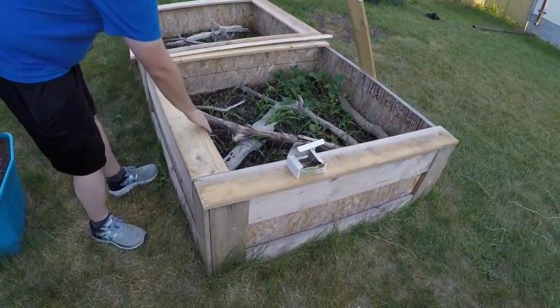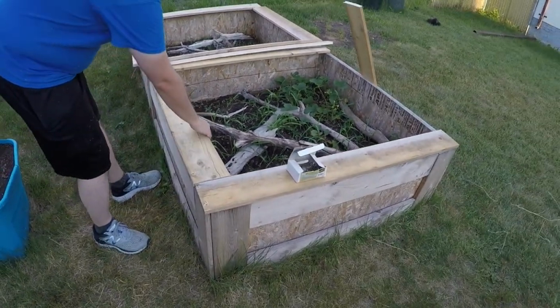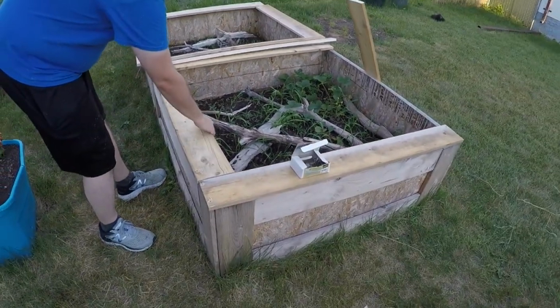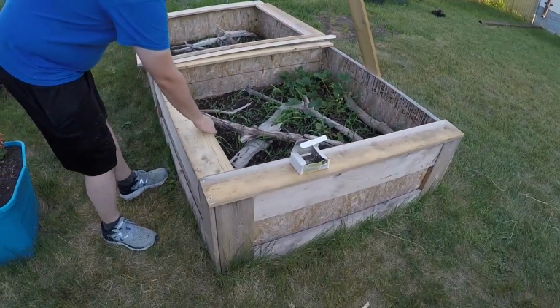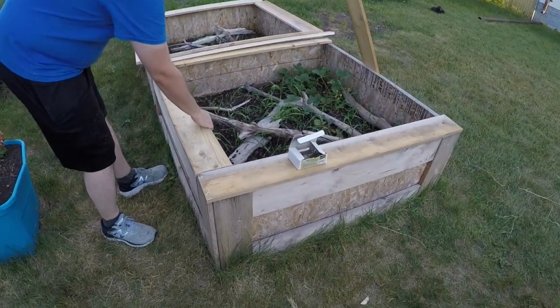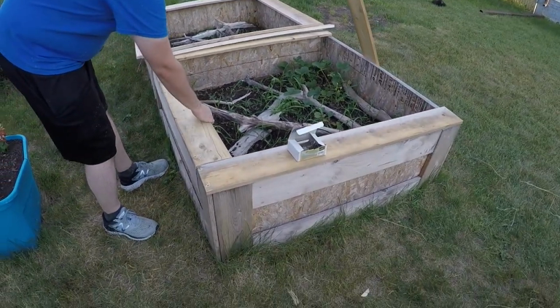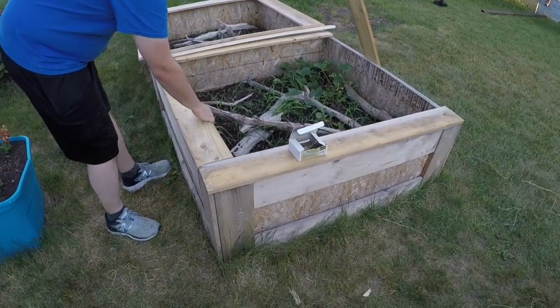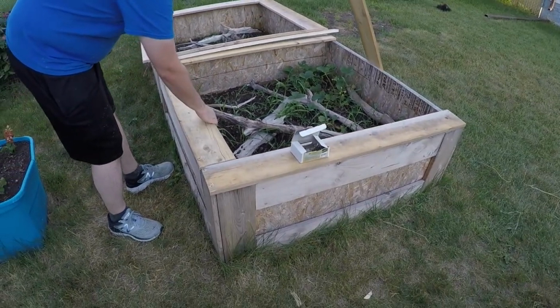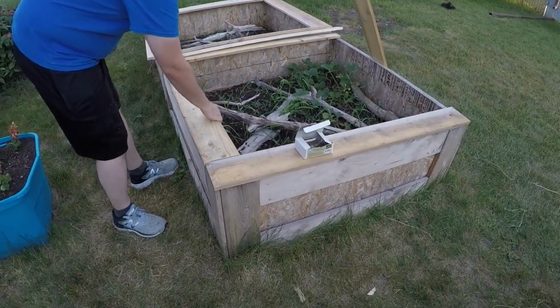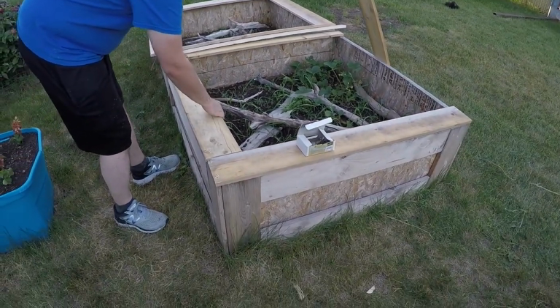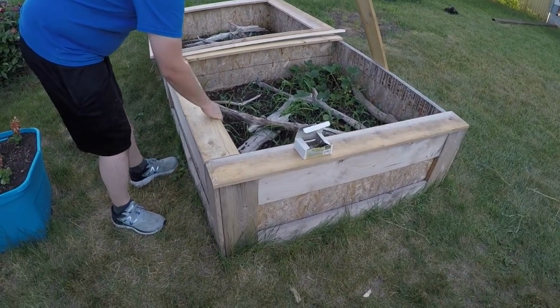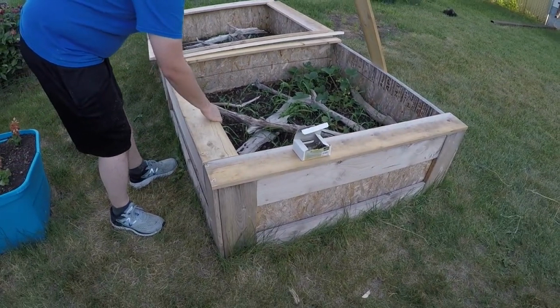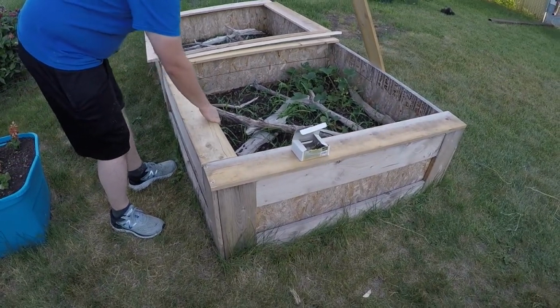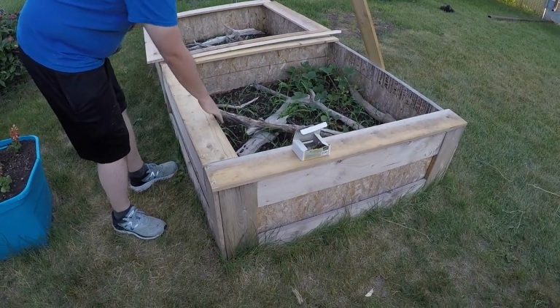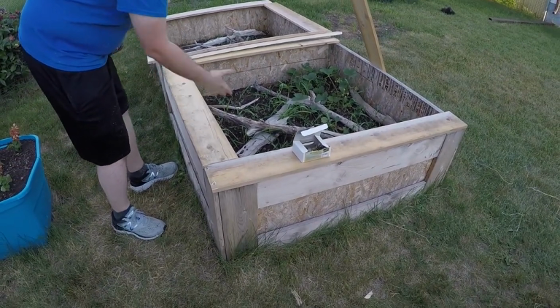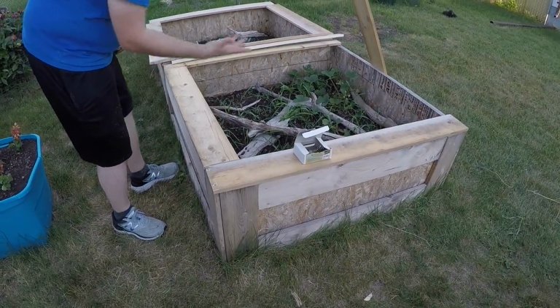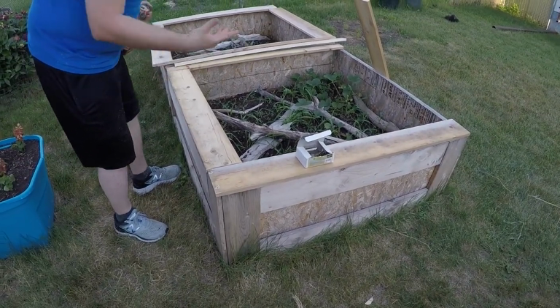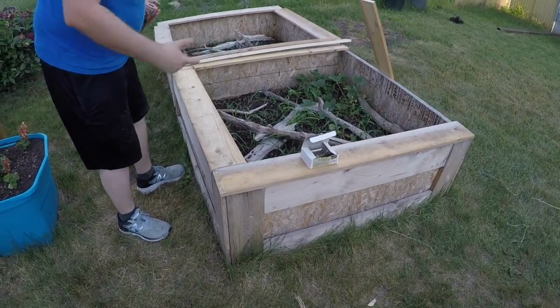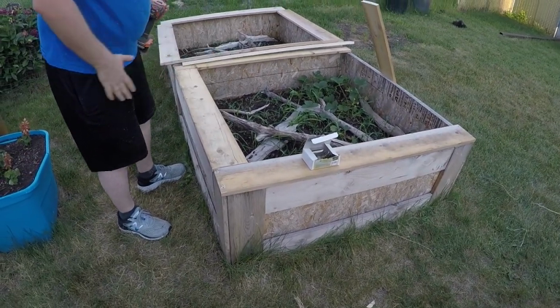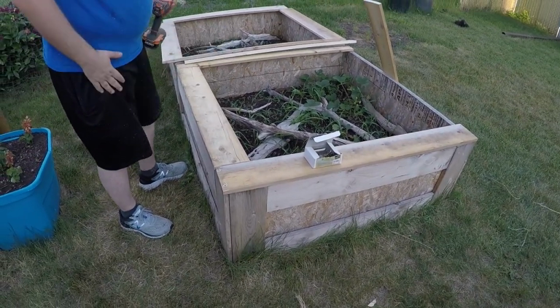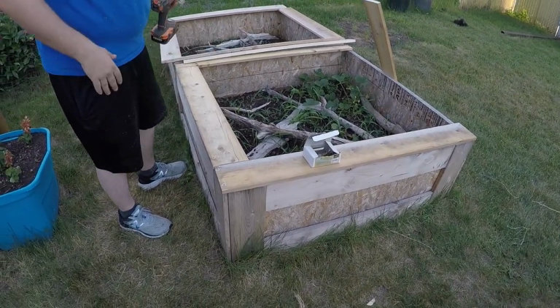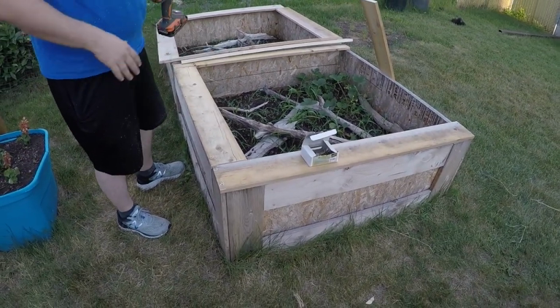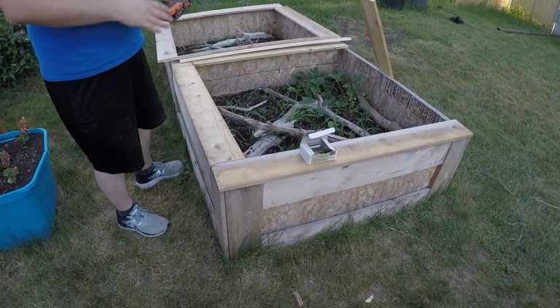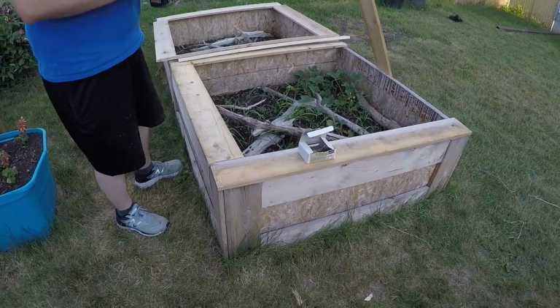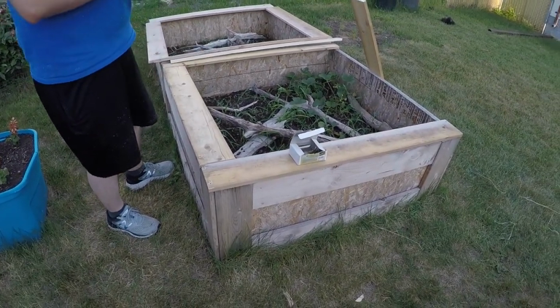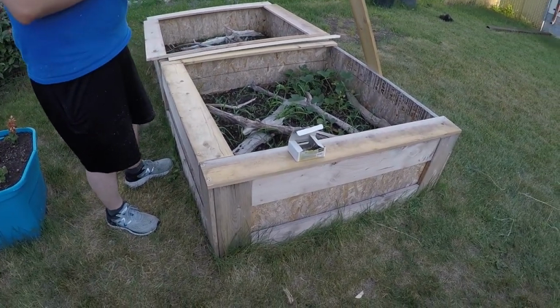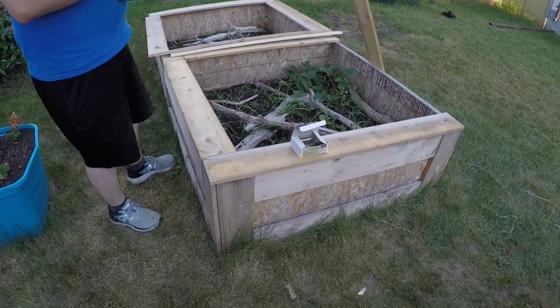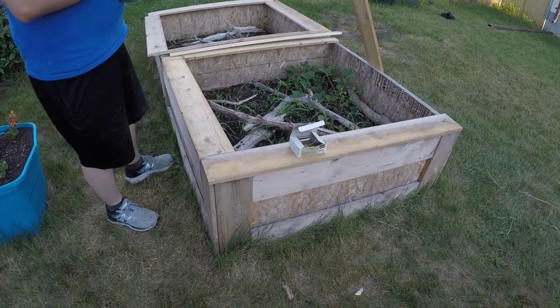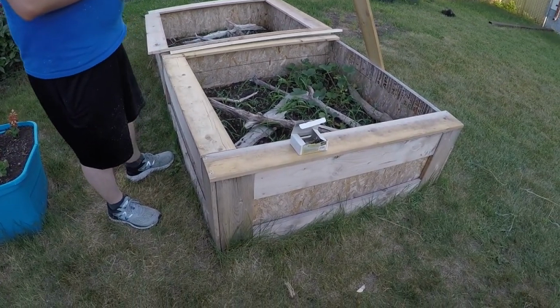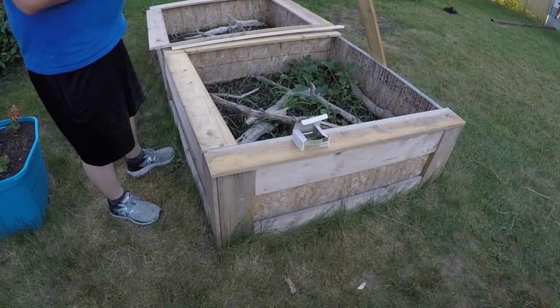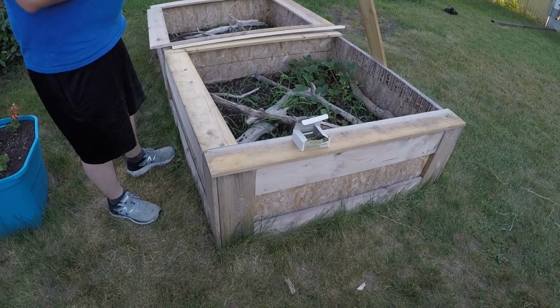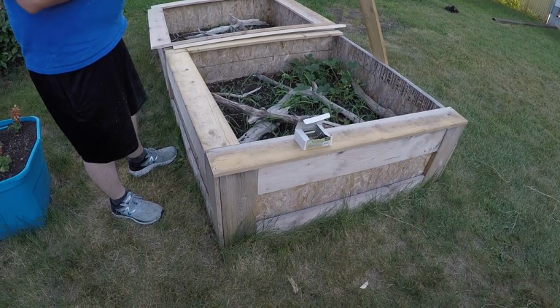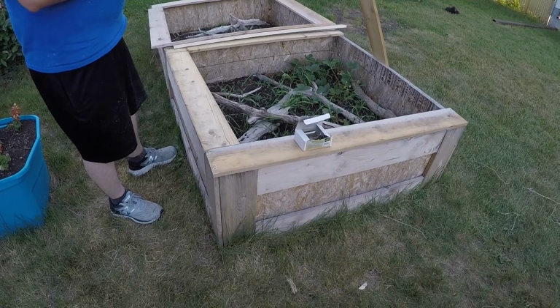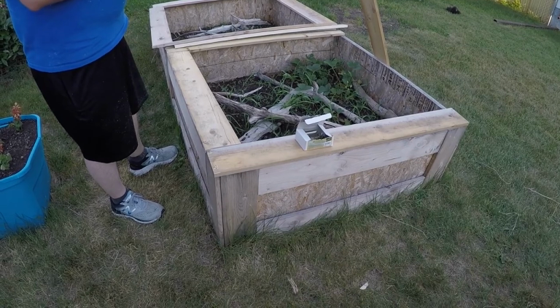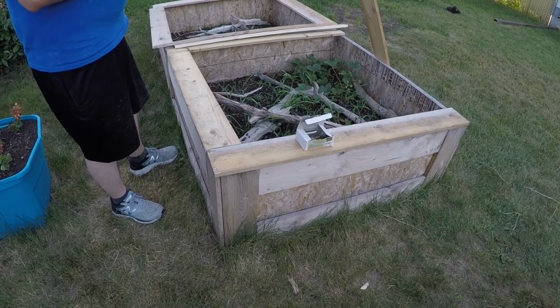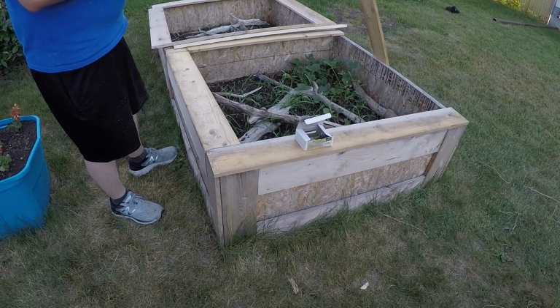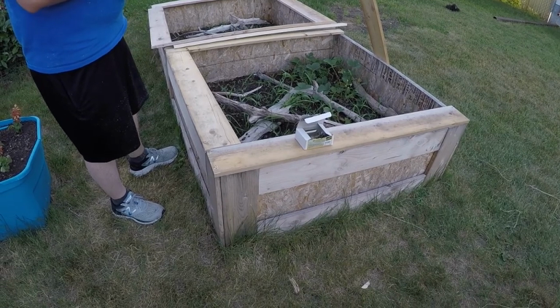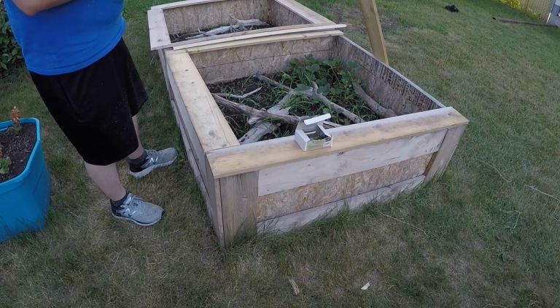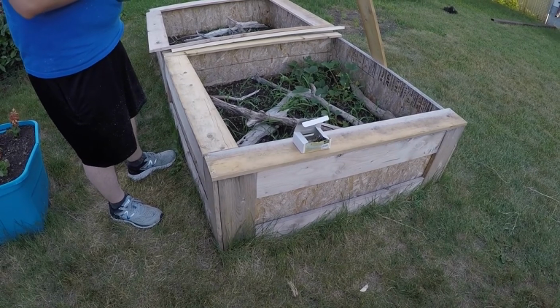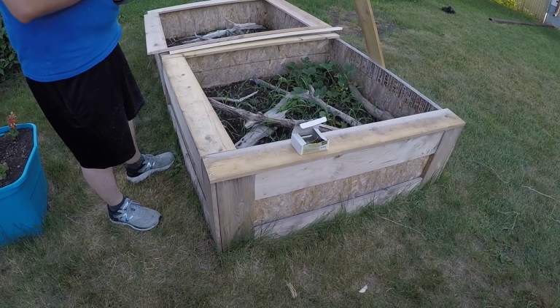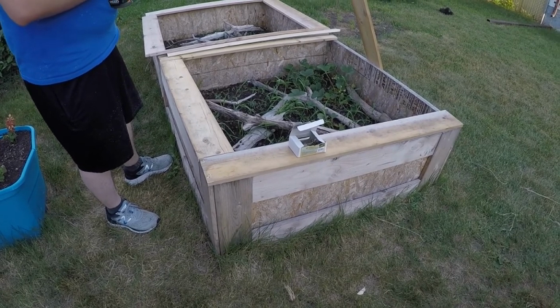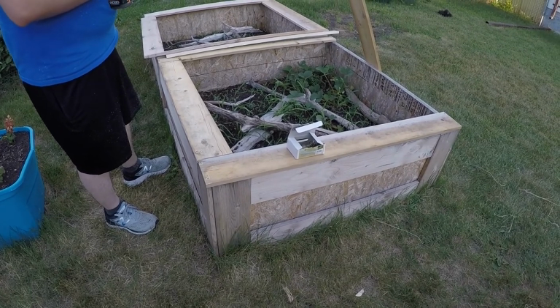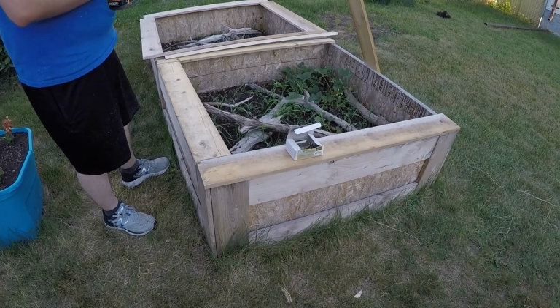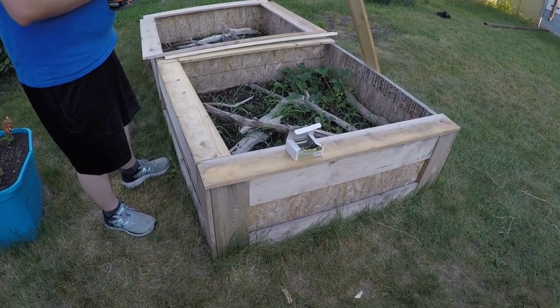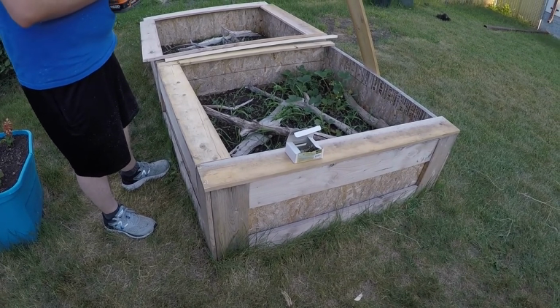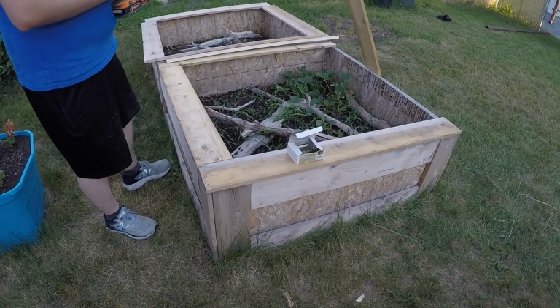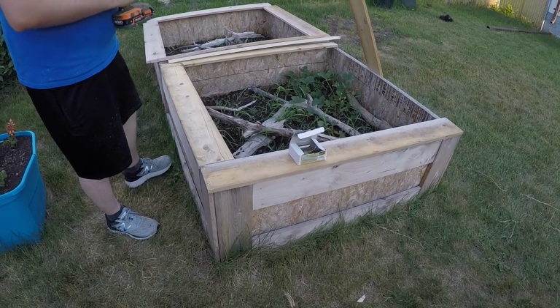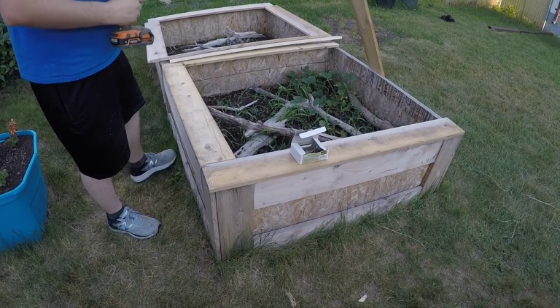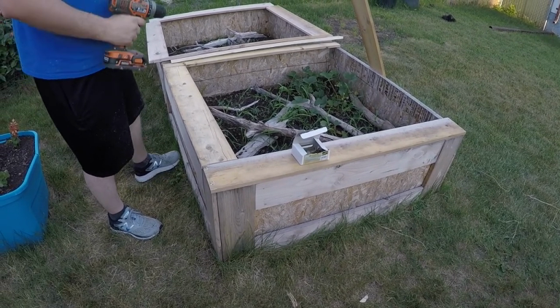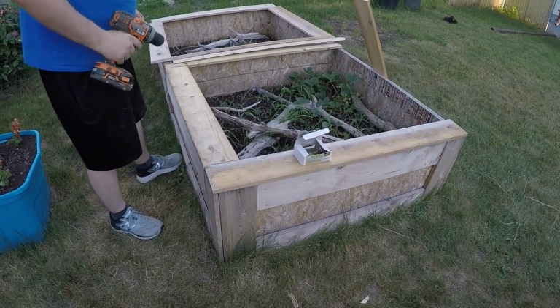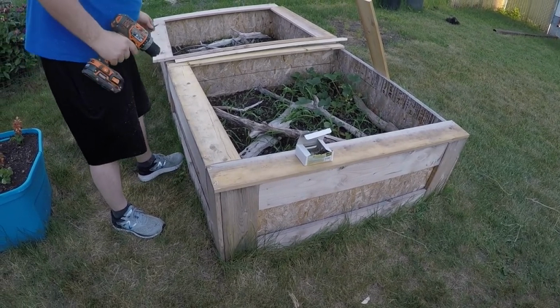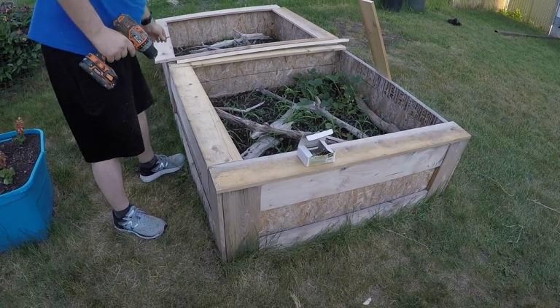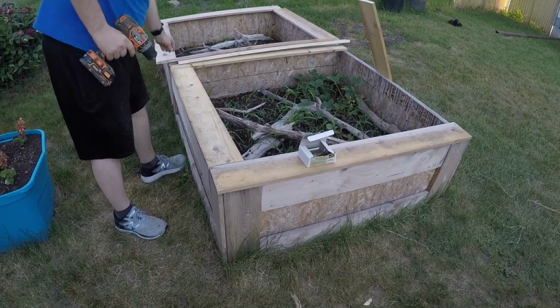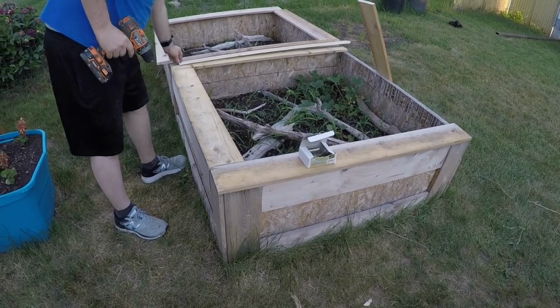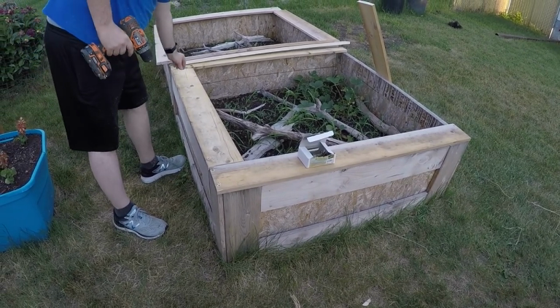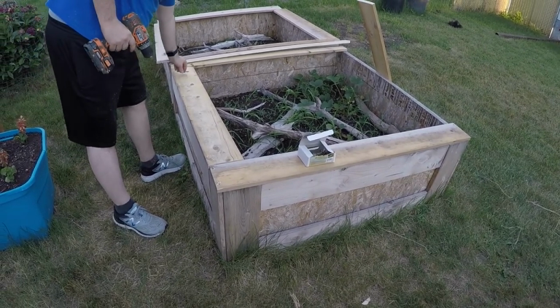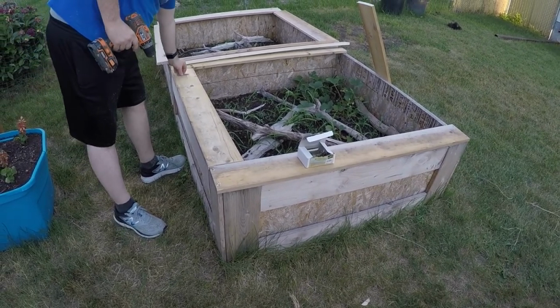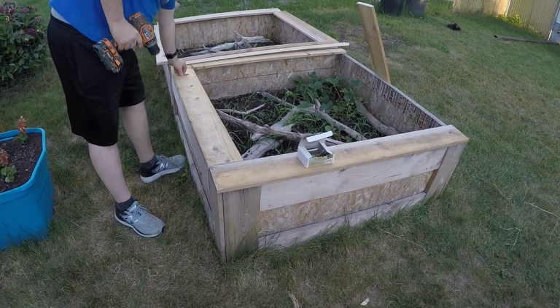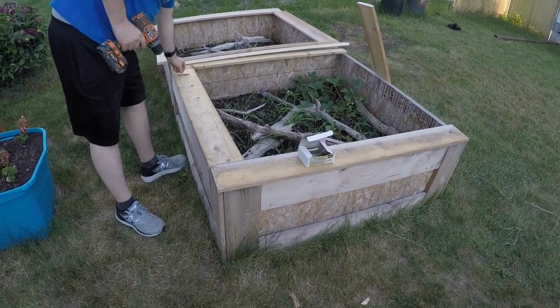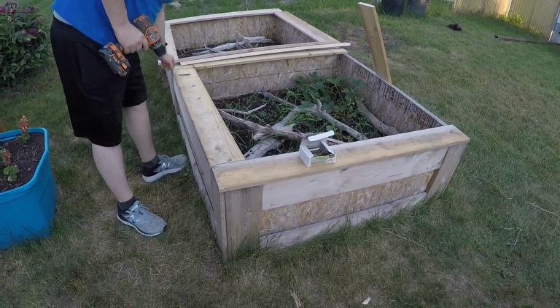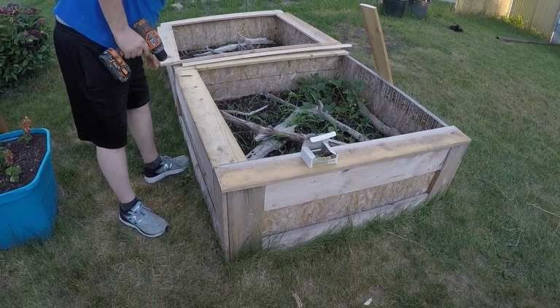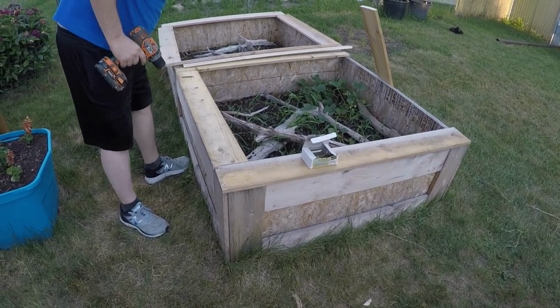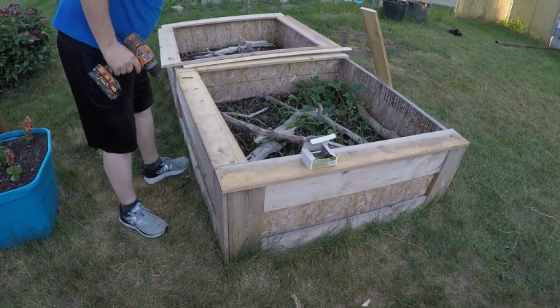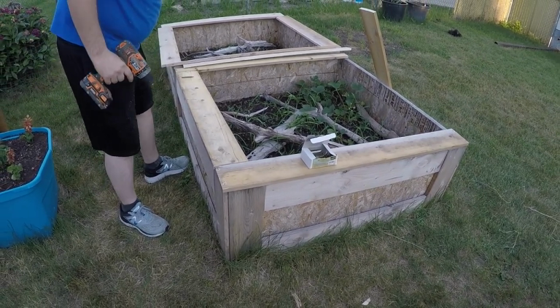This is not super secure, but it's definitely enough to keep them from getting out. They won't be able to just climb out easily like they were before.